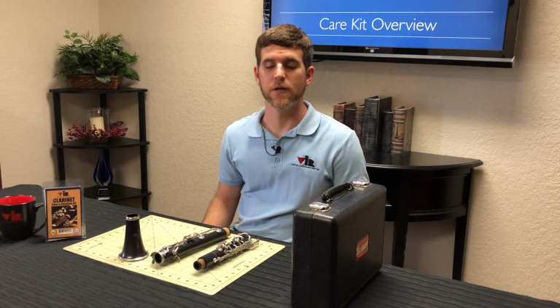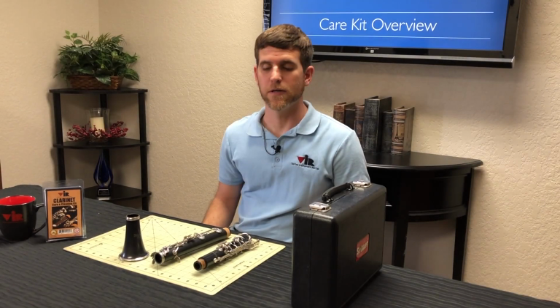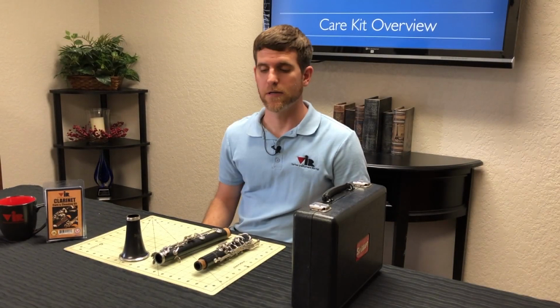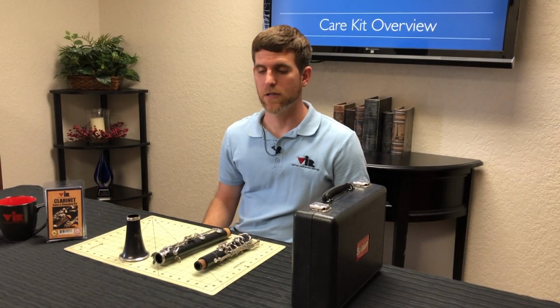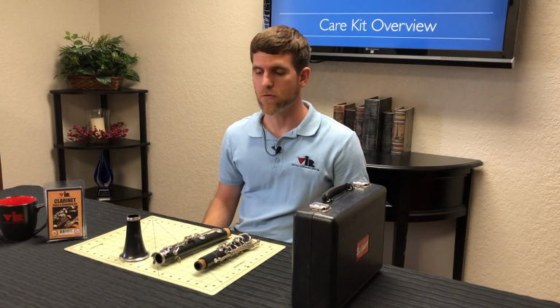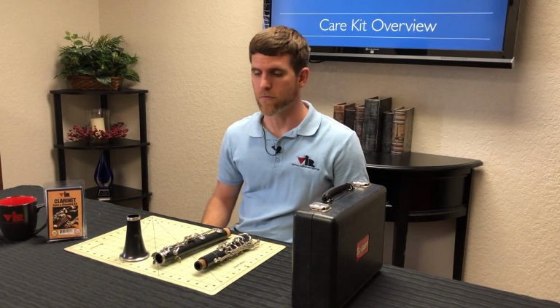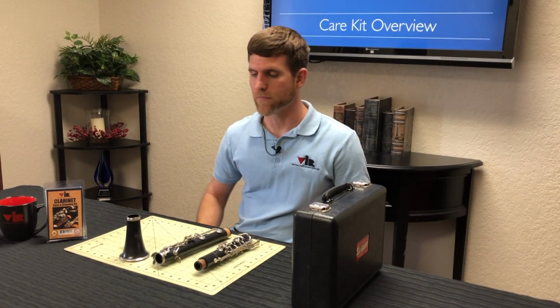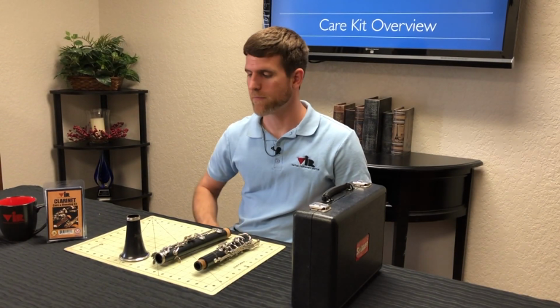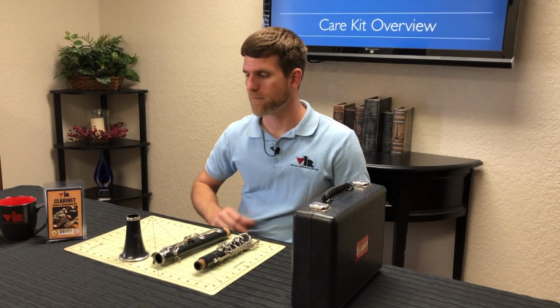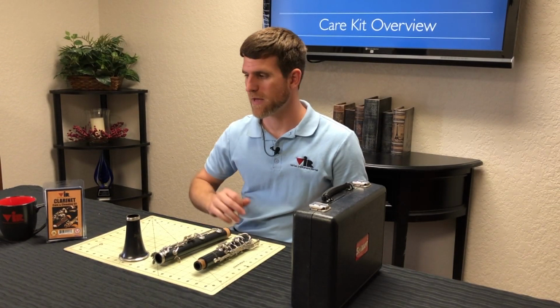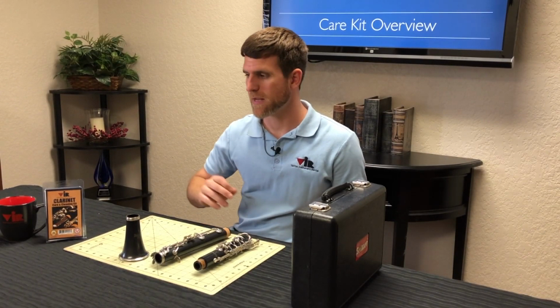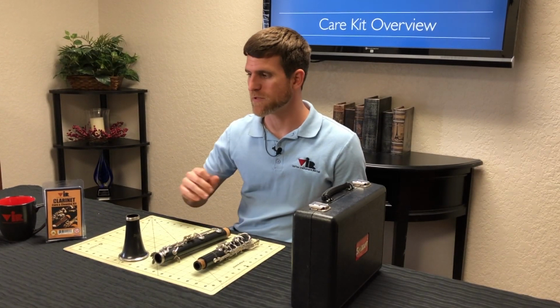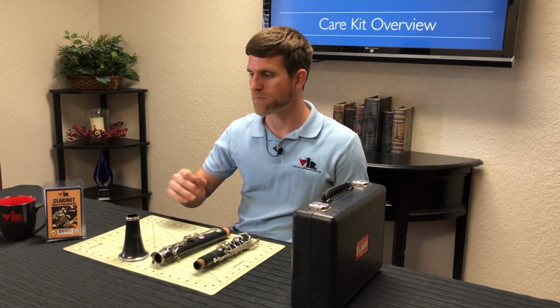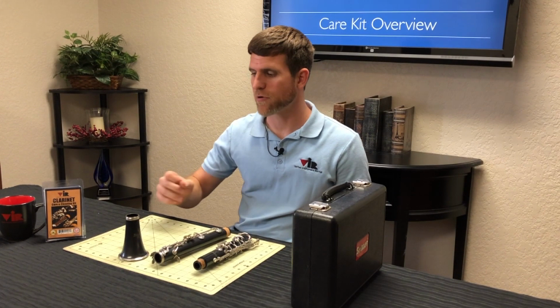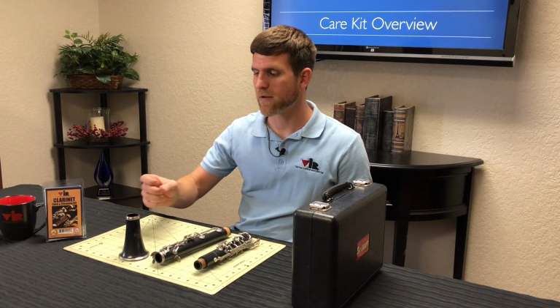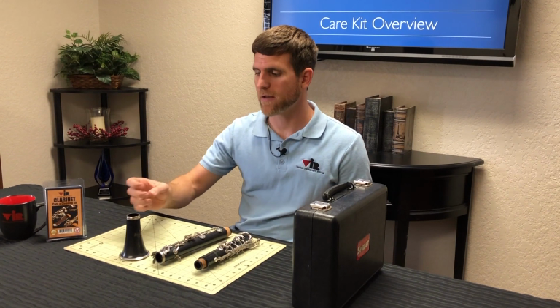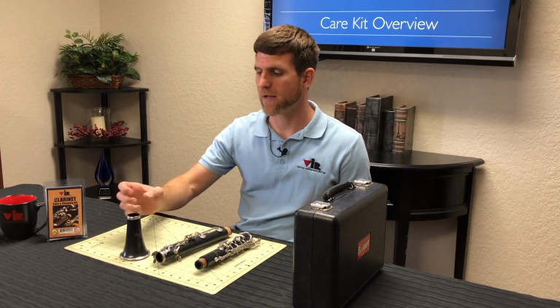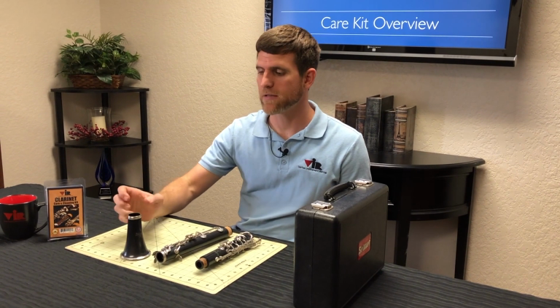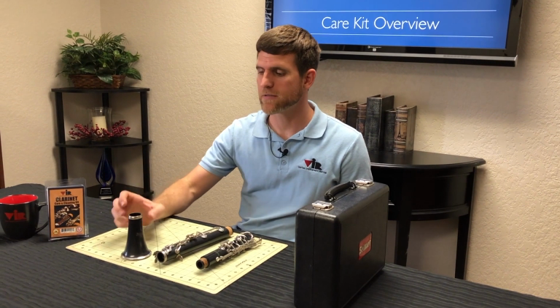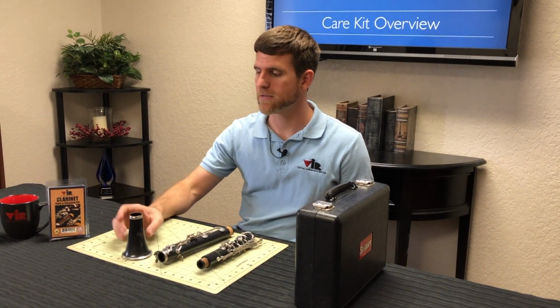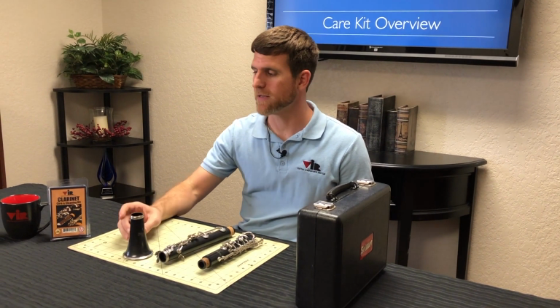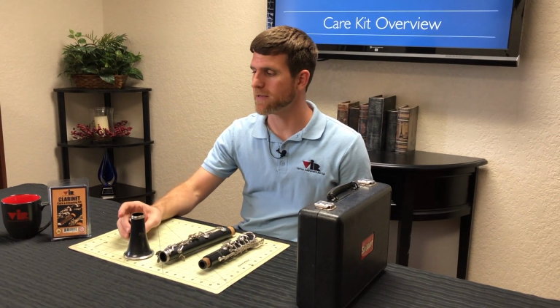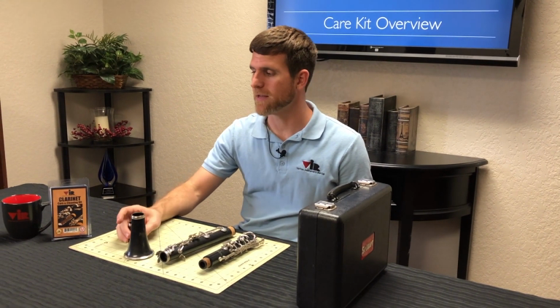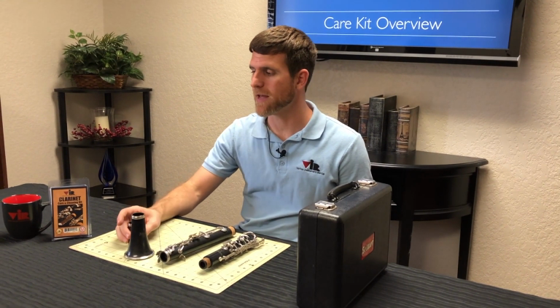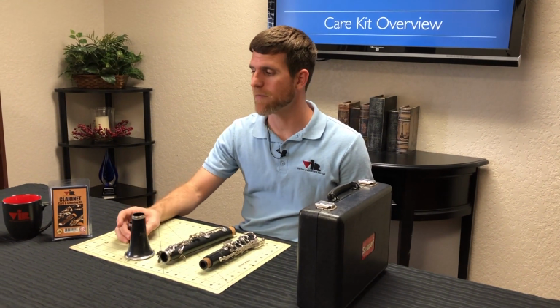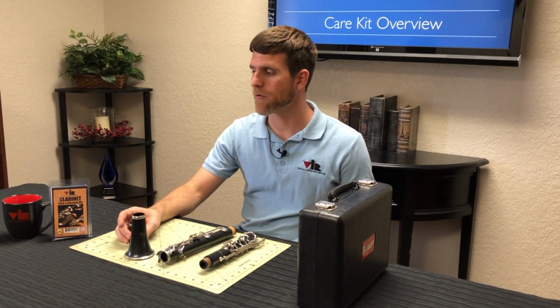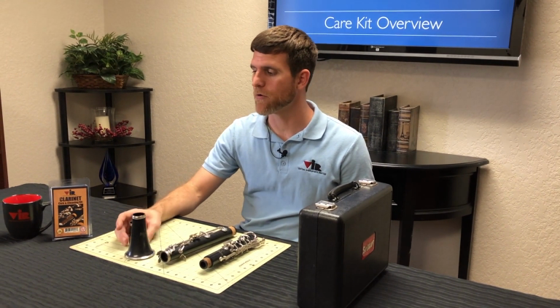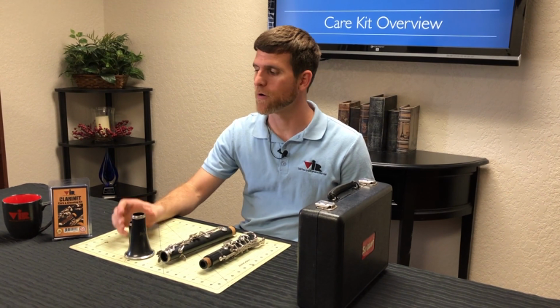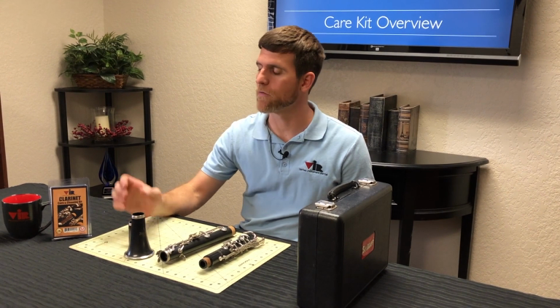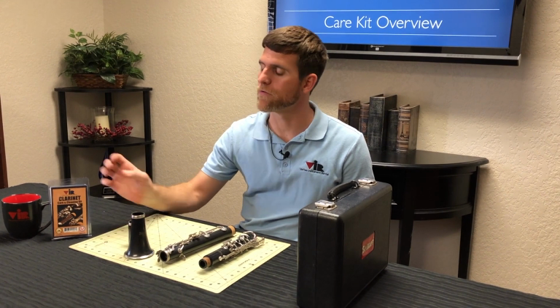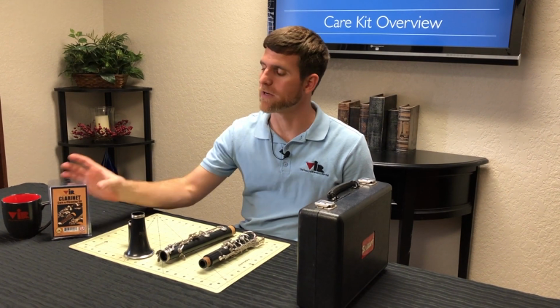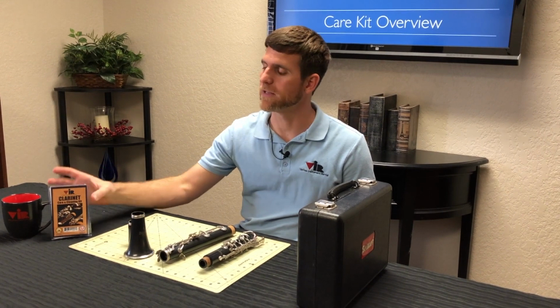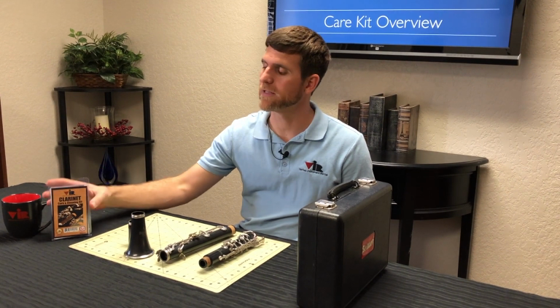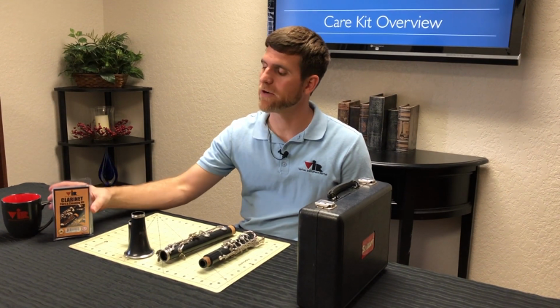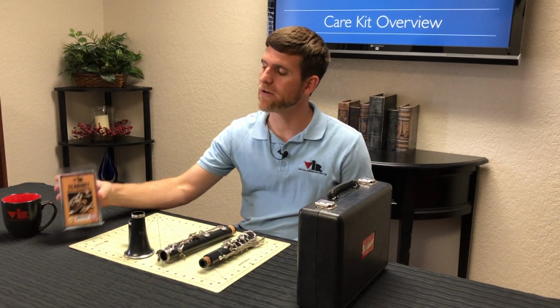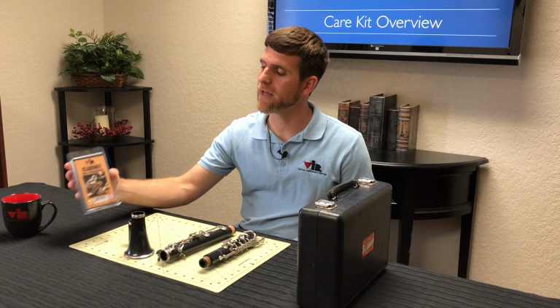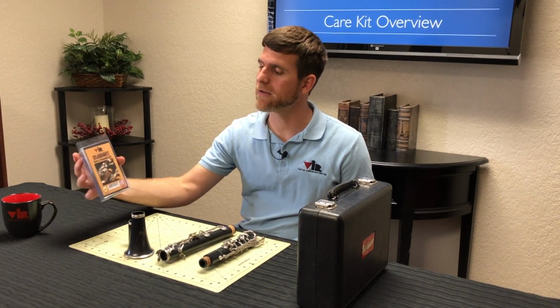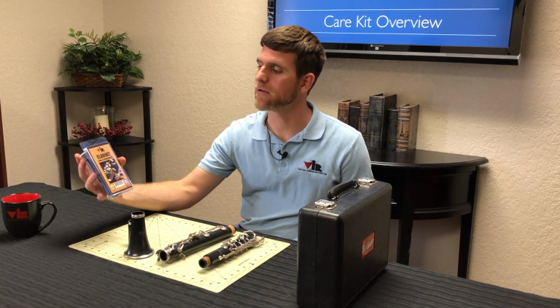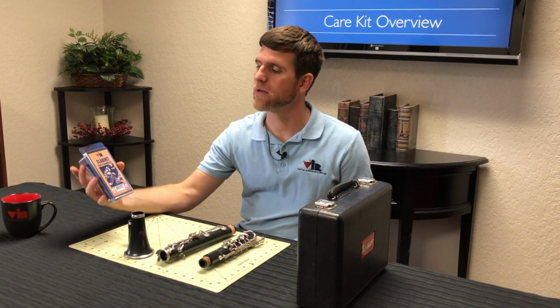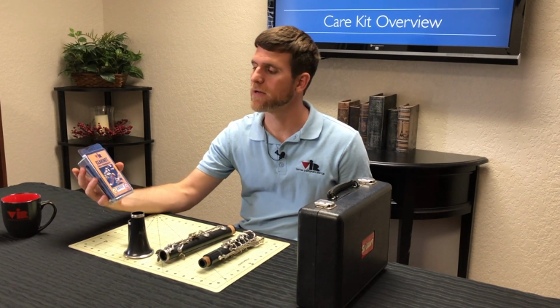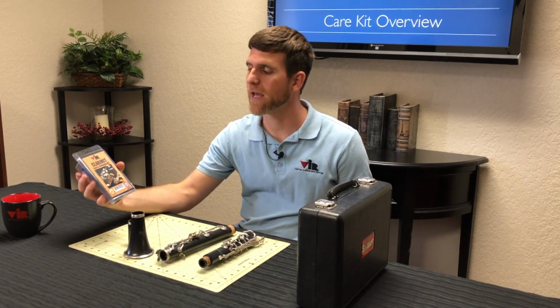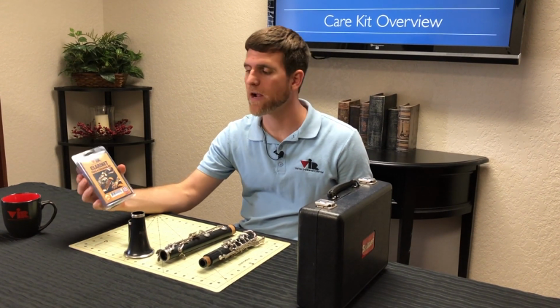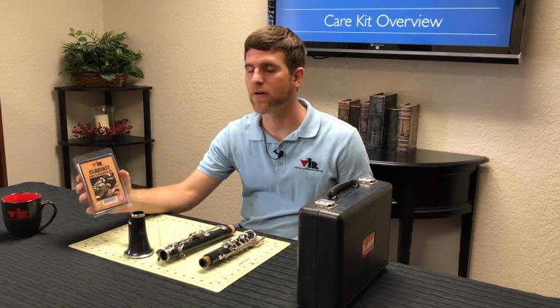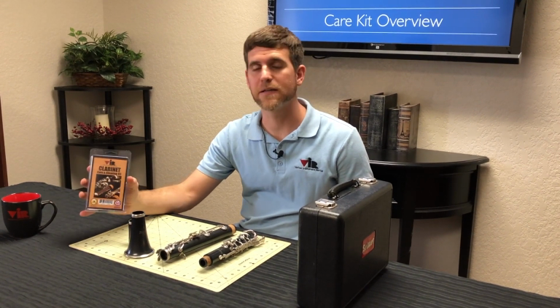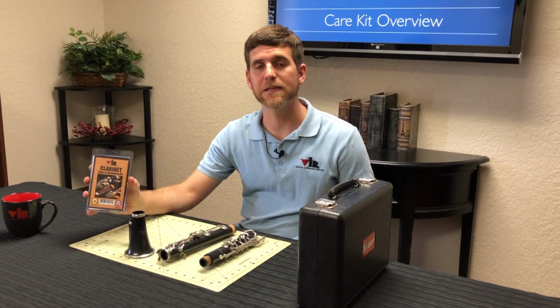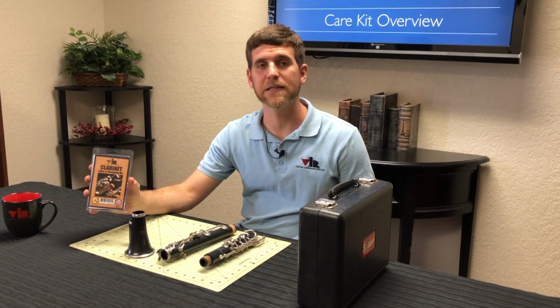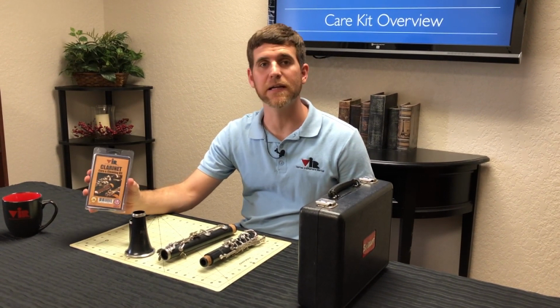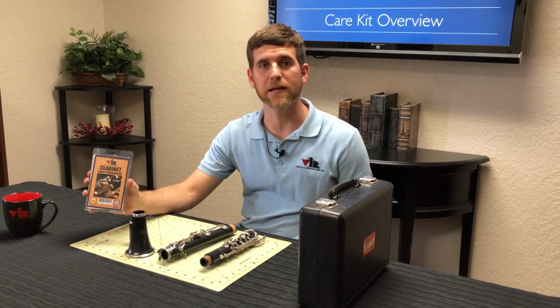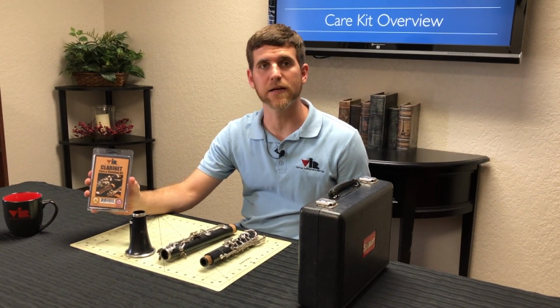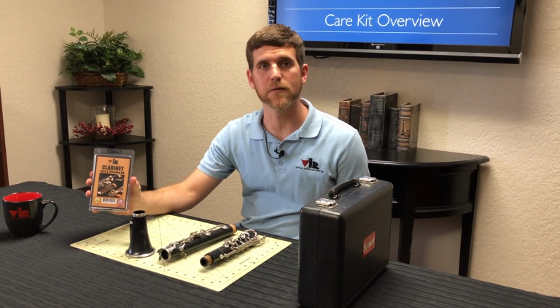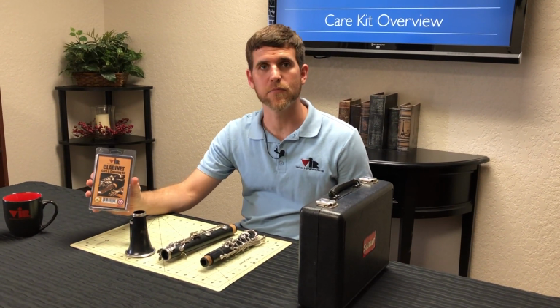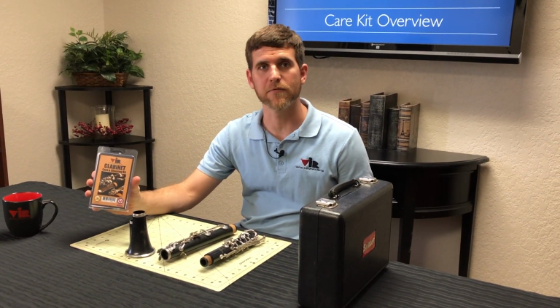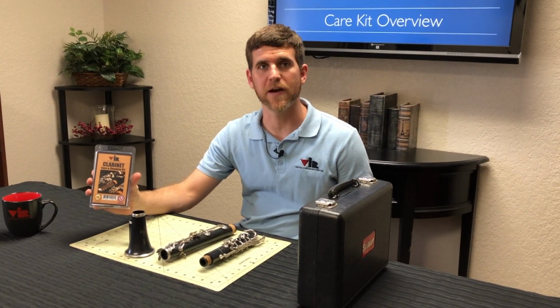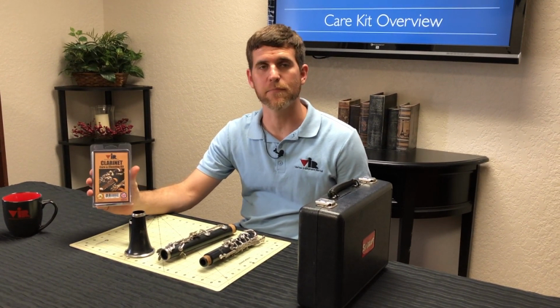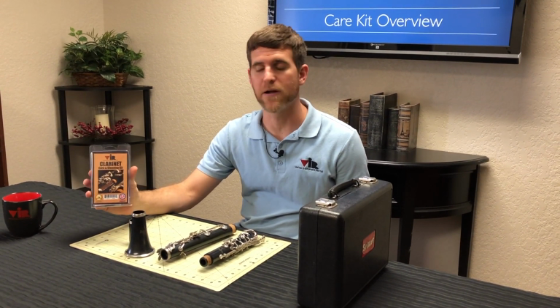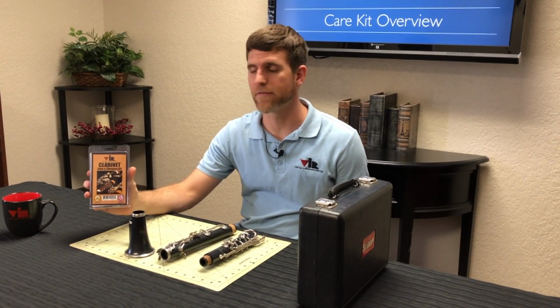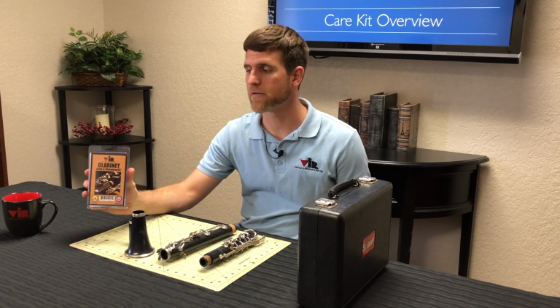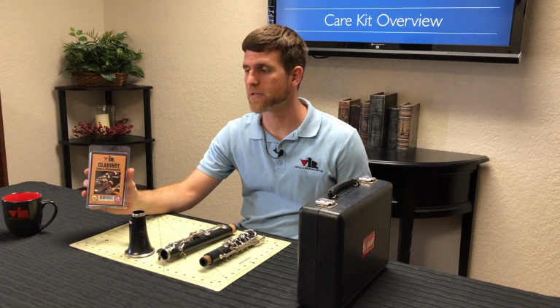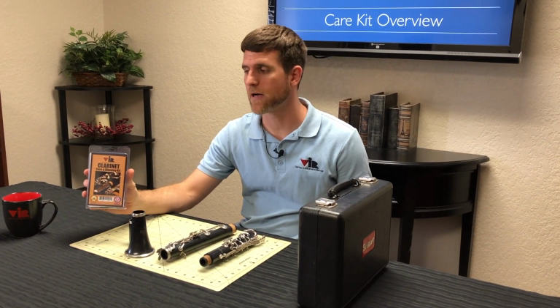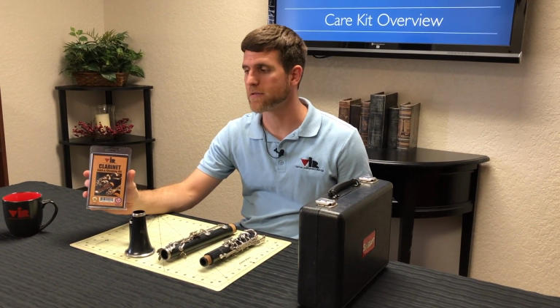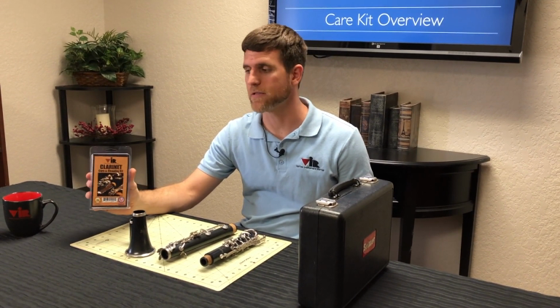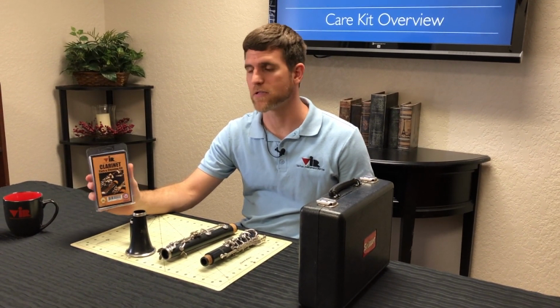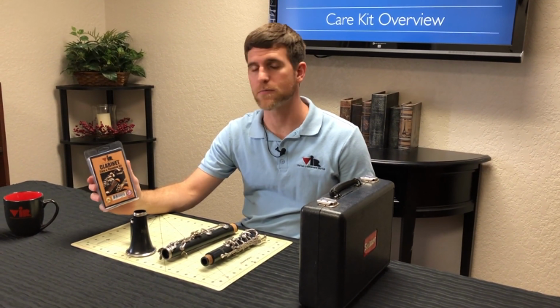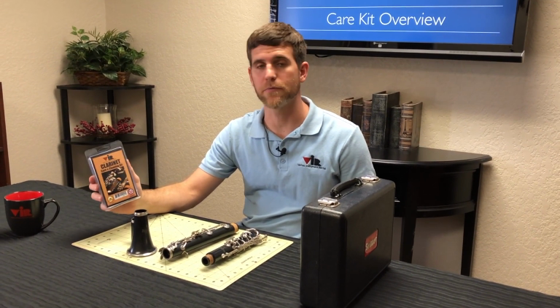Hello, my name is Brandon Ellis and today I'm going over the Clarinet Care and Cleaning Kit provided by Veritas Instrument.